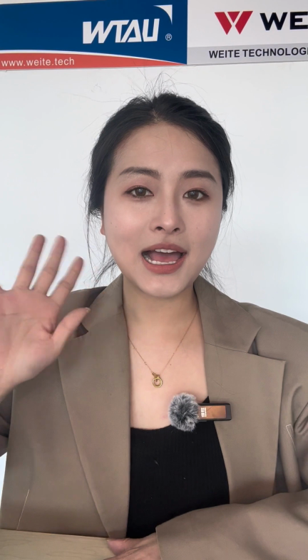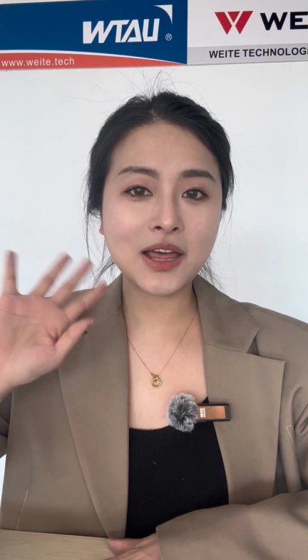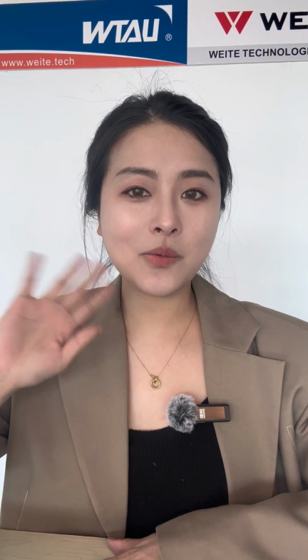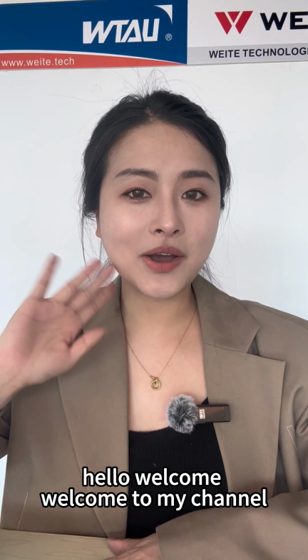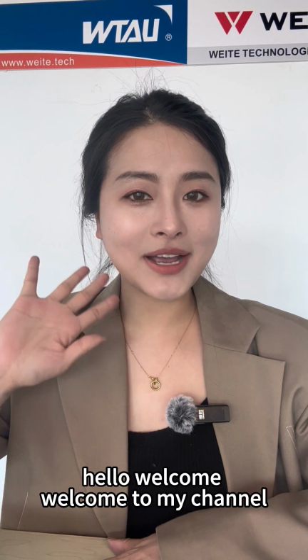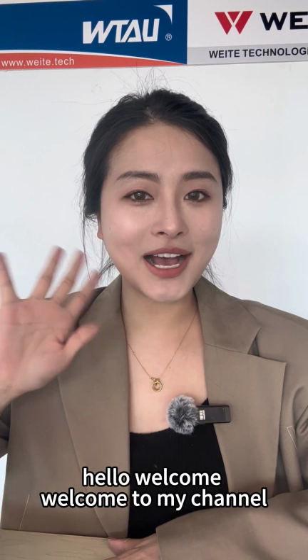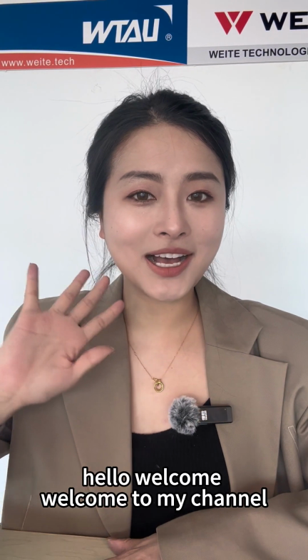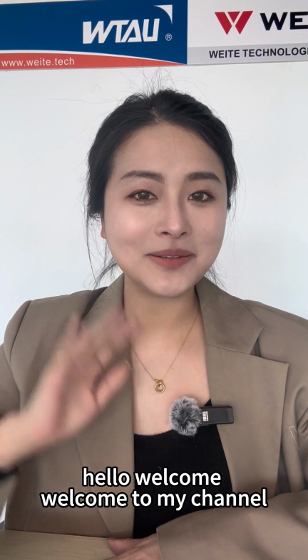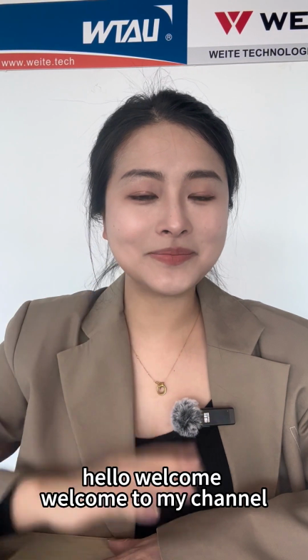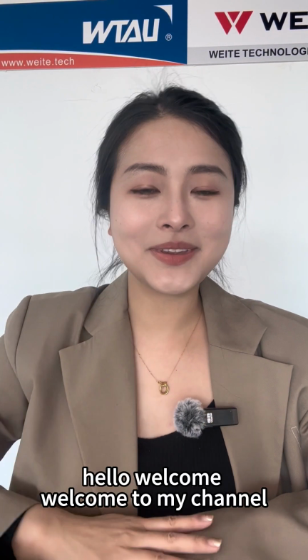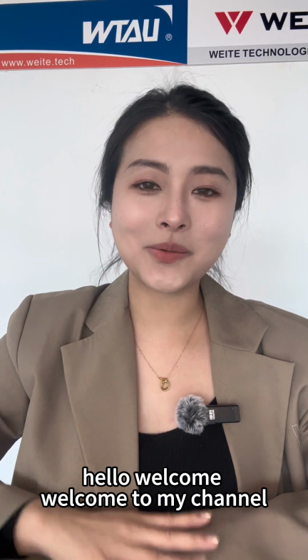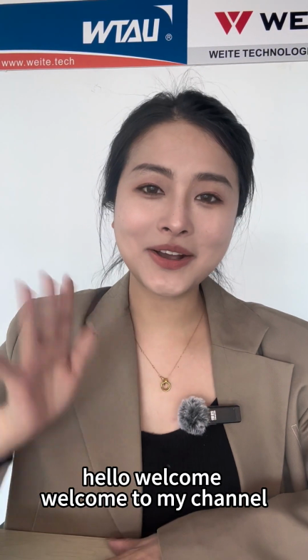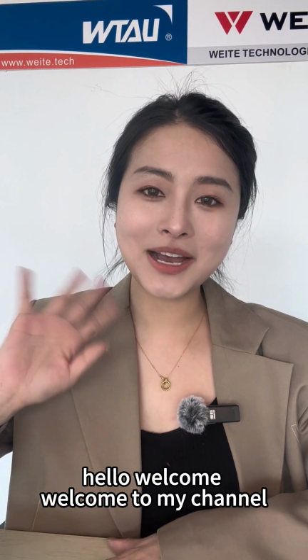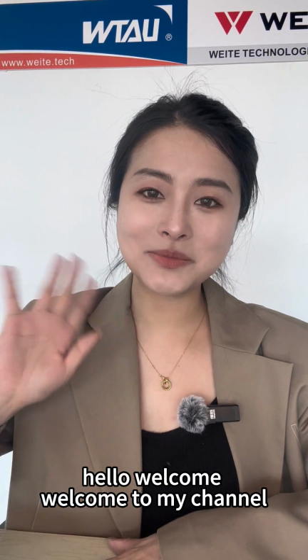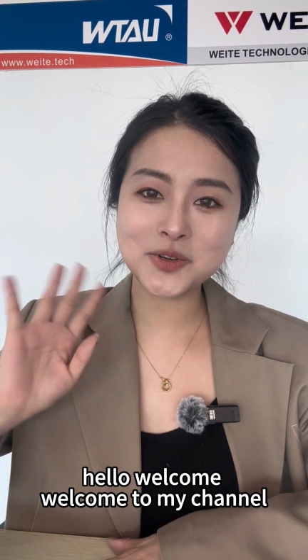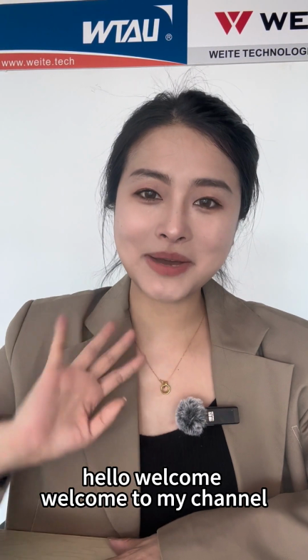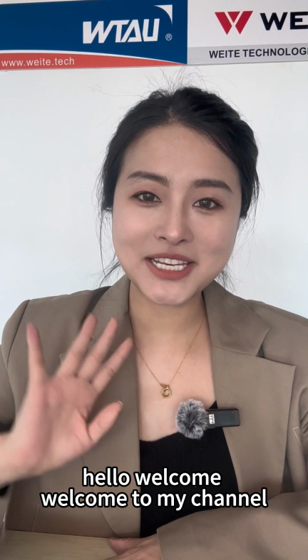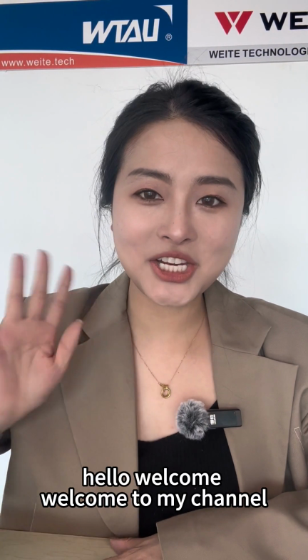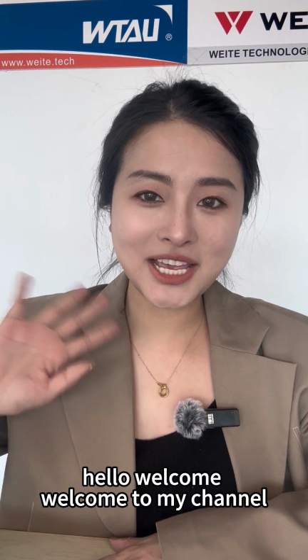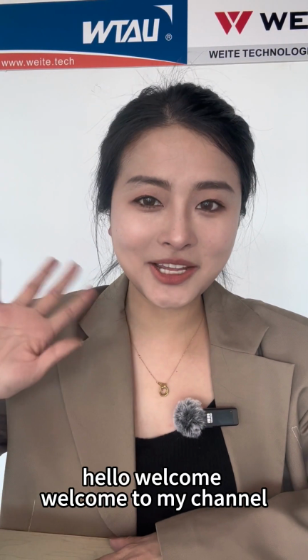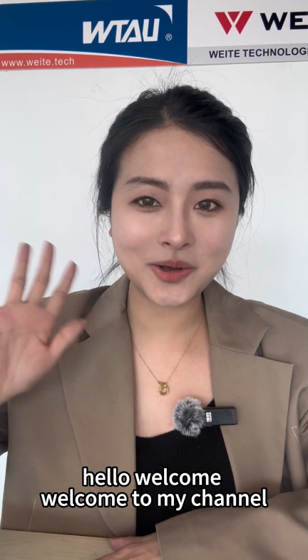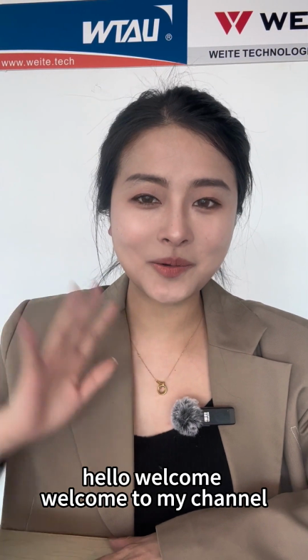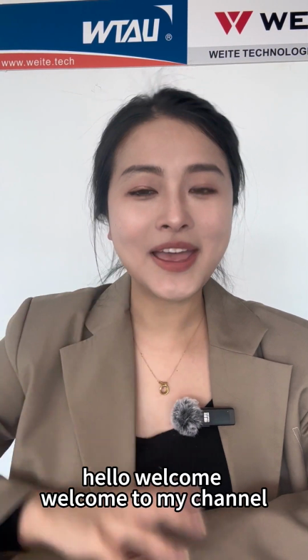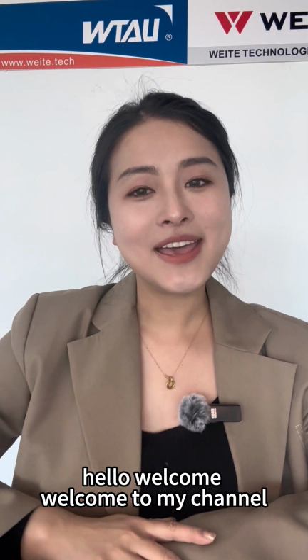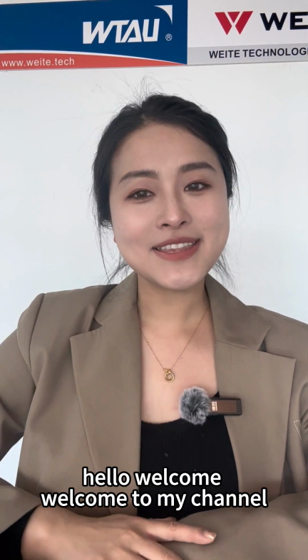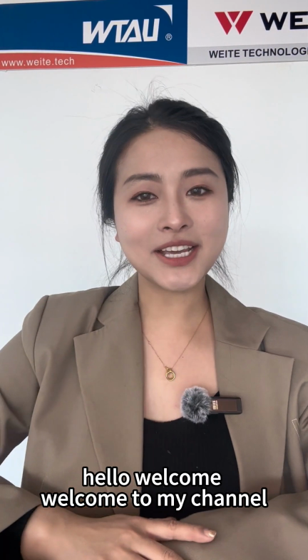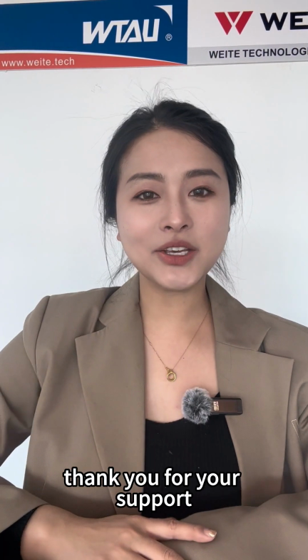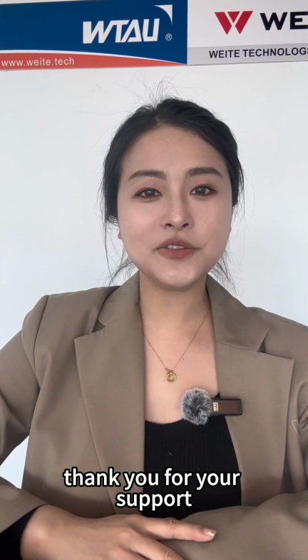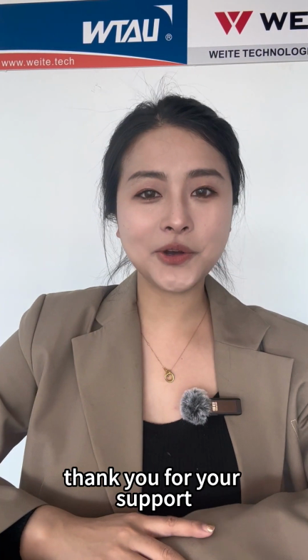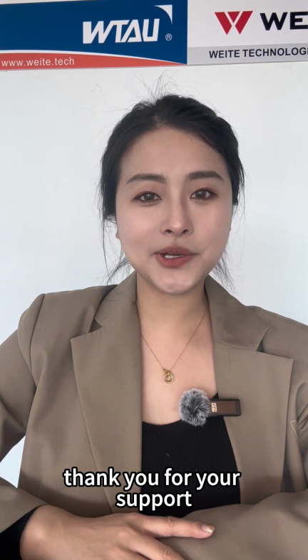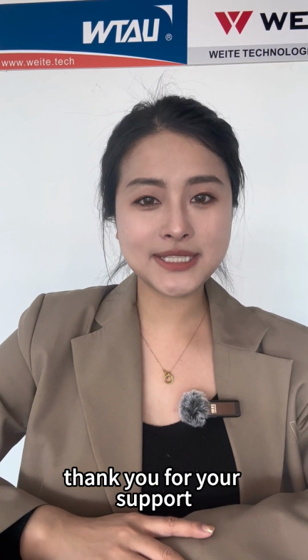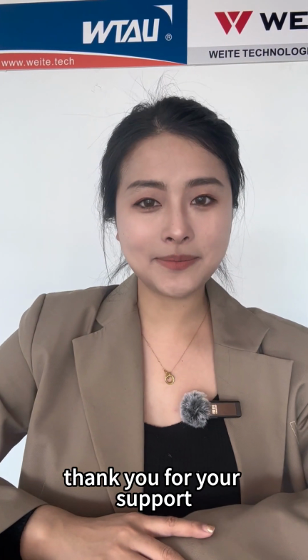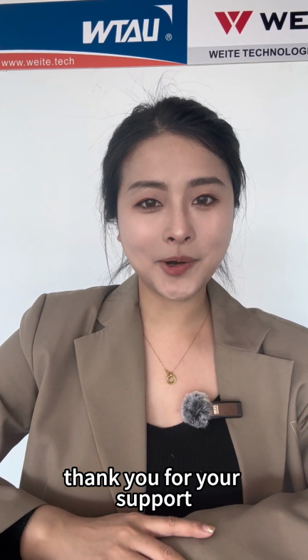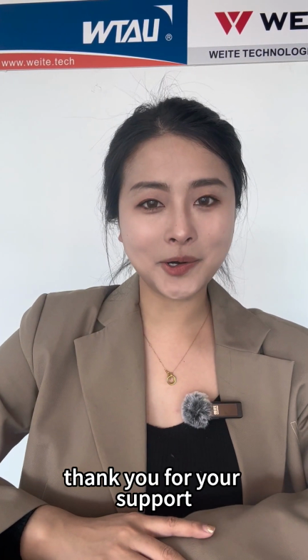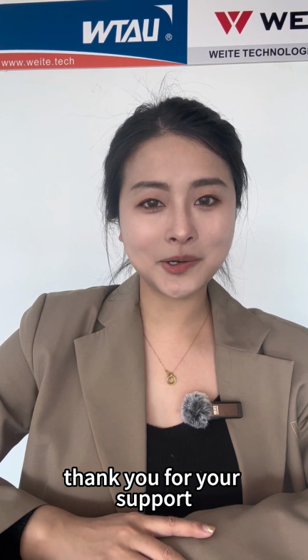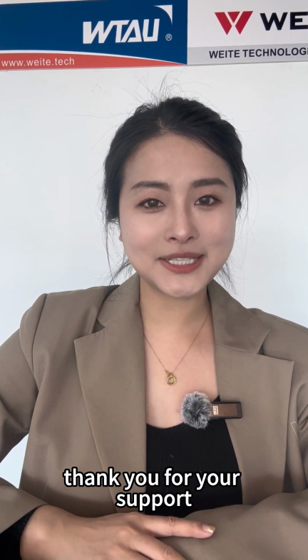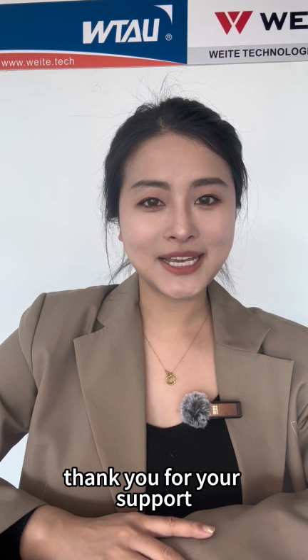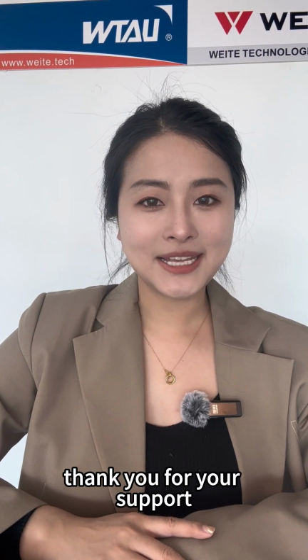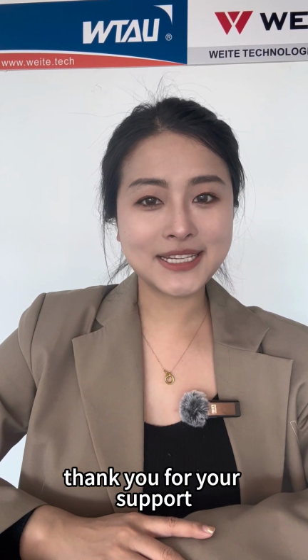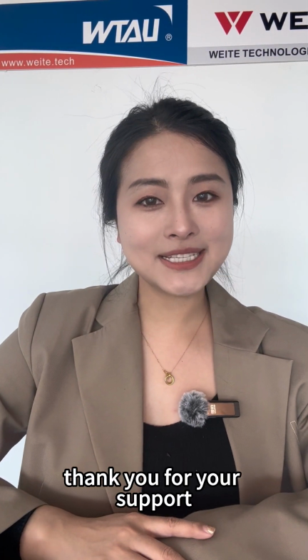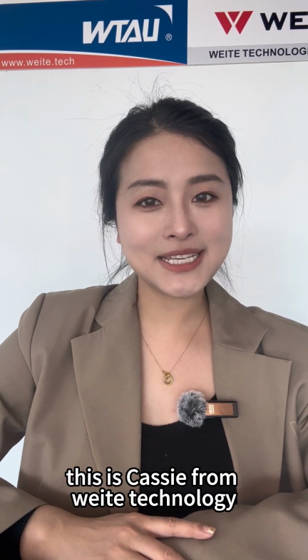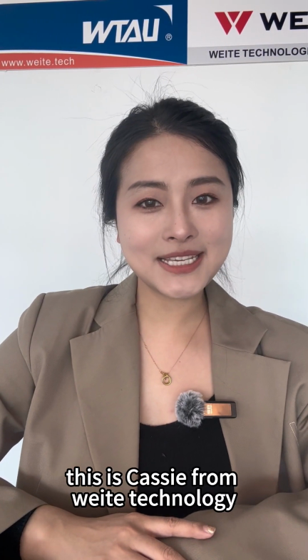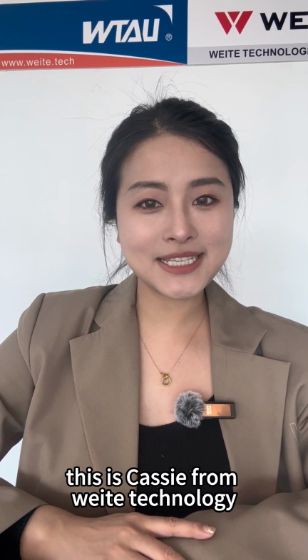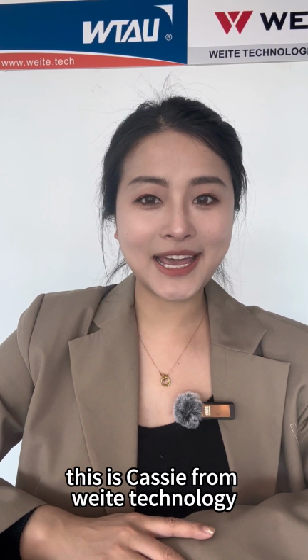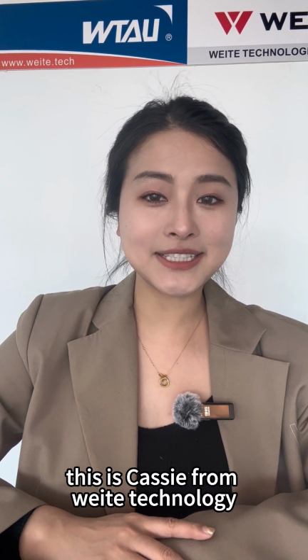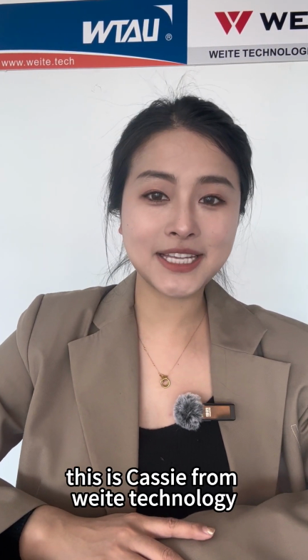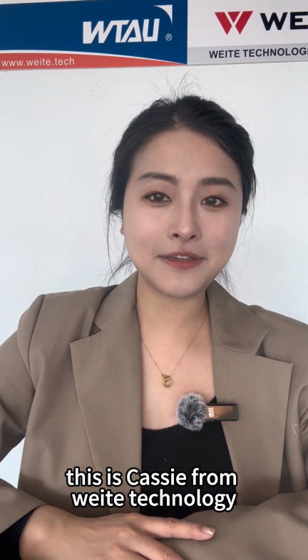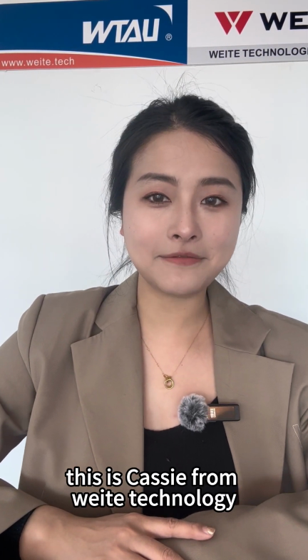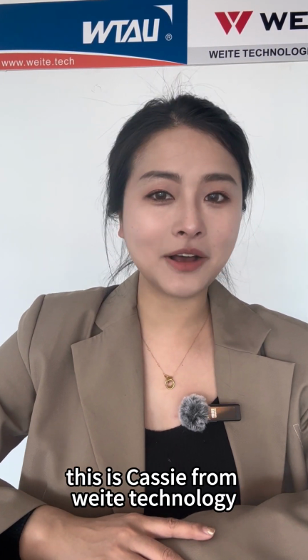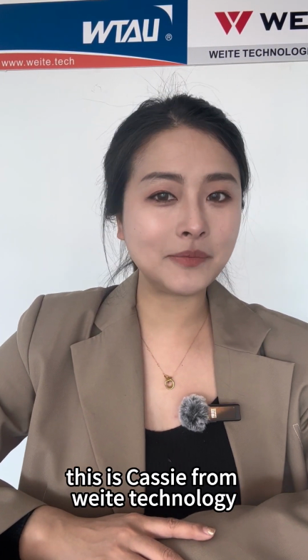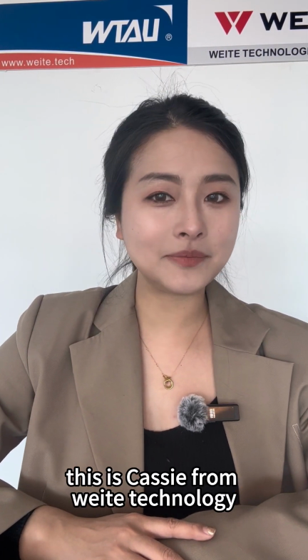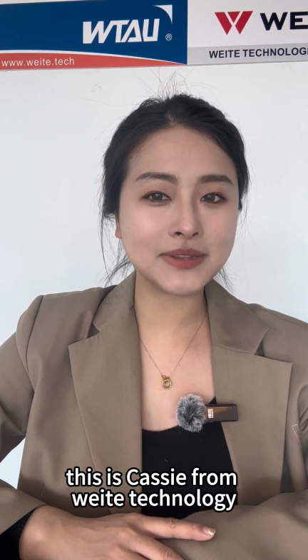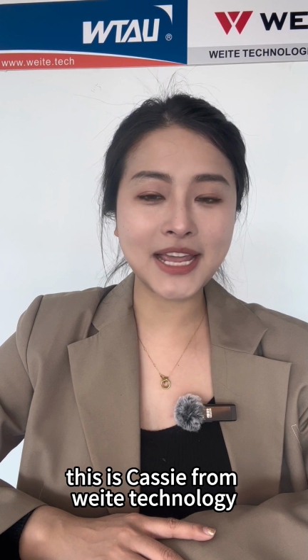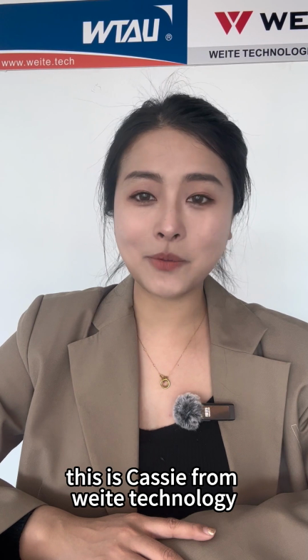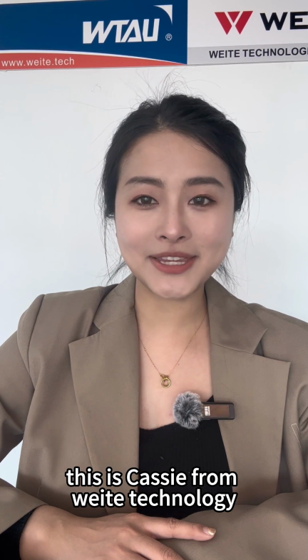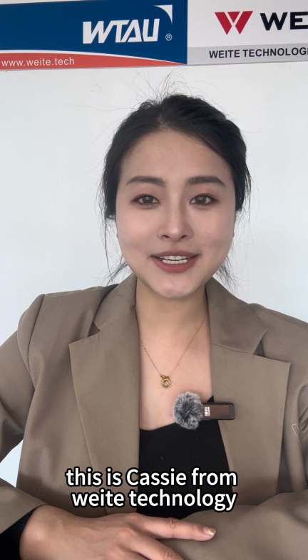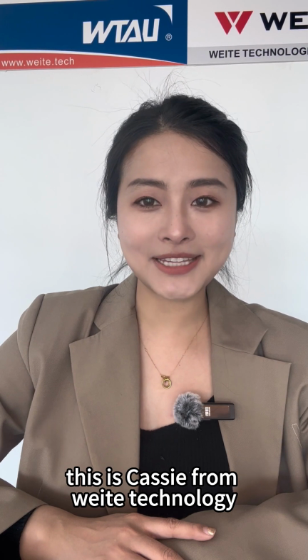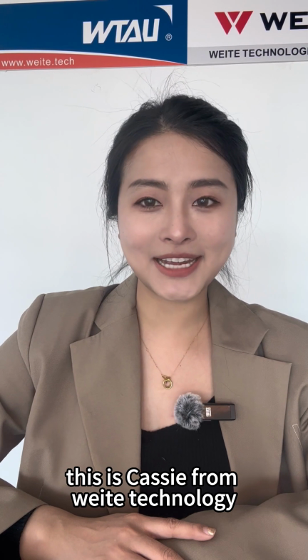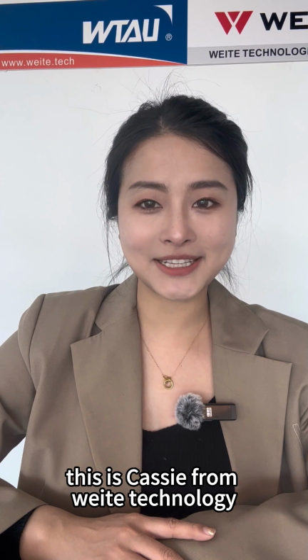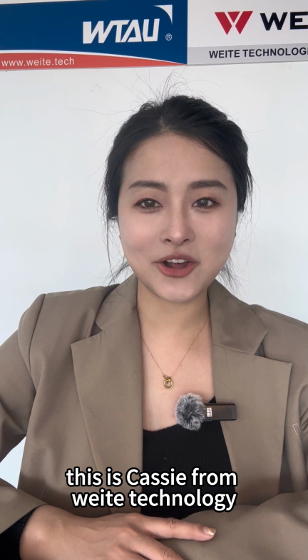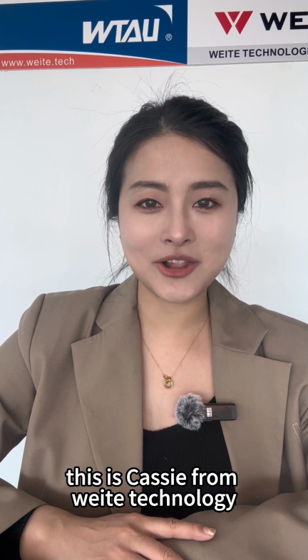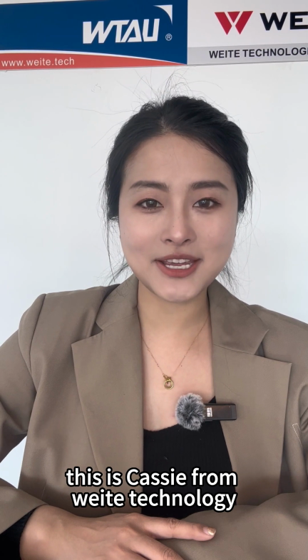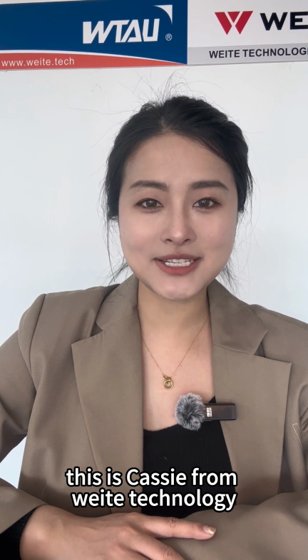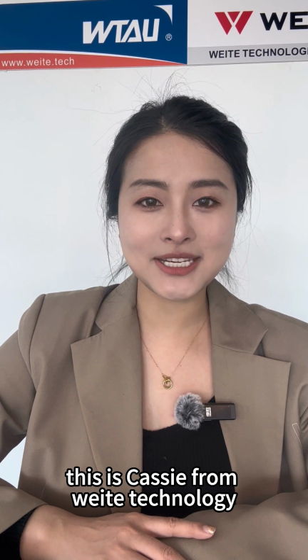Hello, welcome. Welcome to my channel. Thank you for your support. This is Cassie from Witter Tech Knowledge.